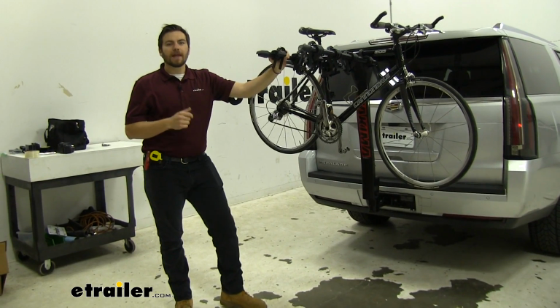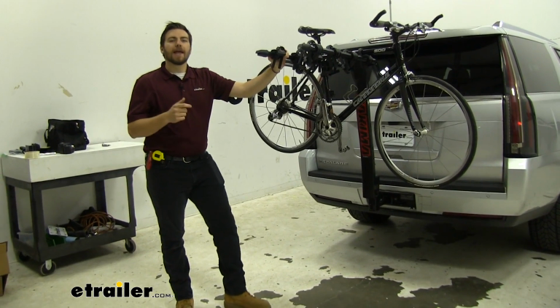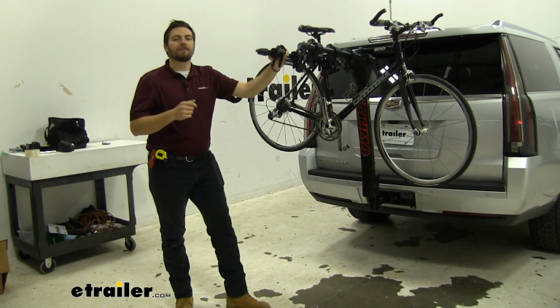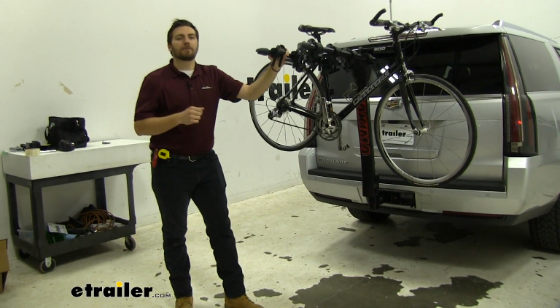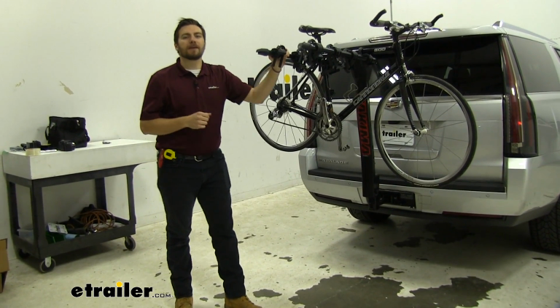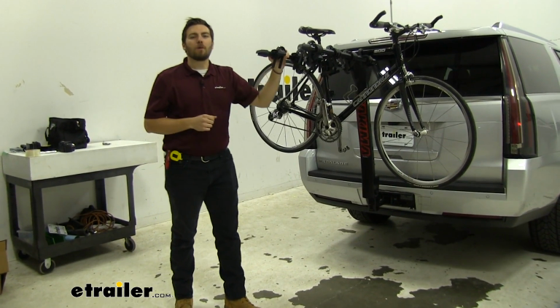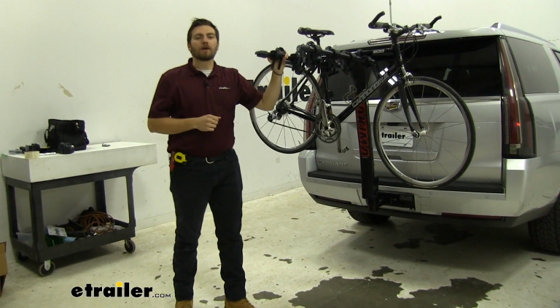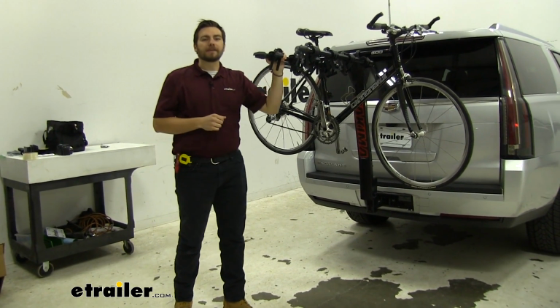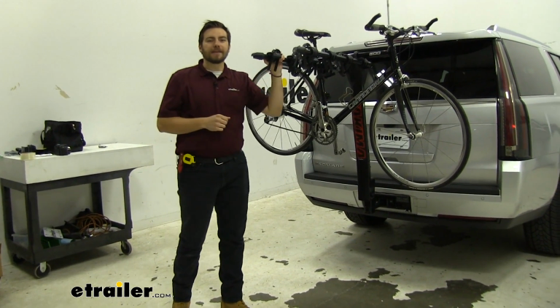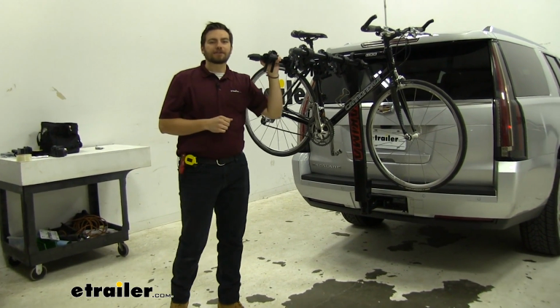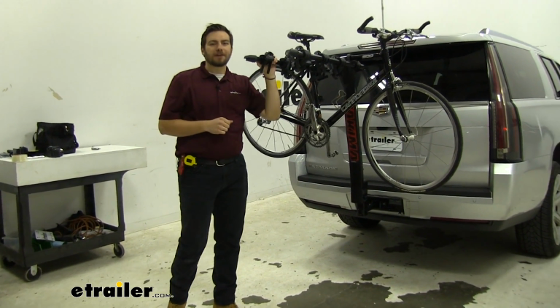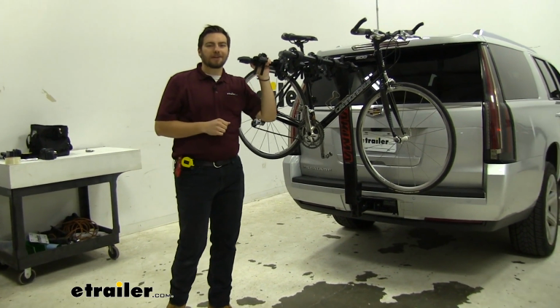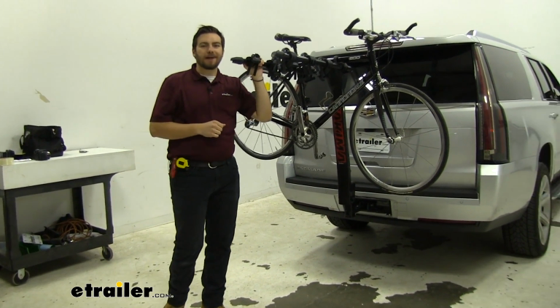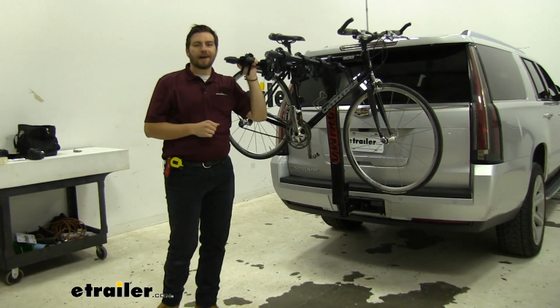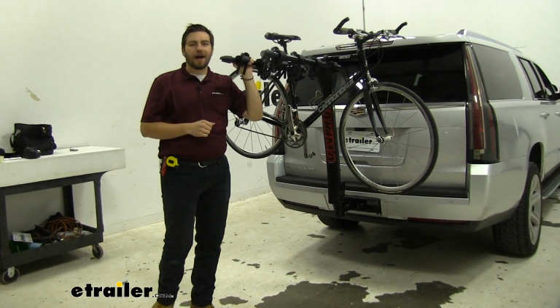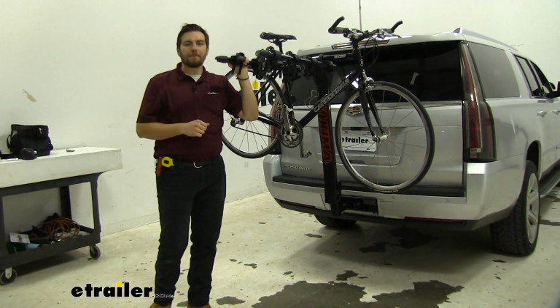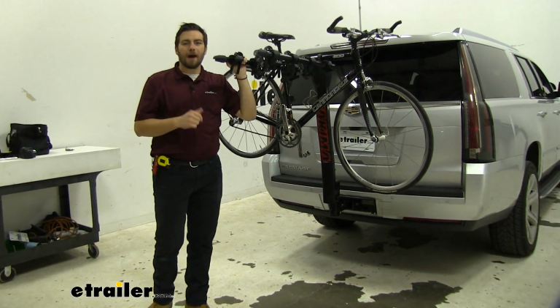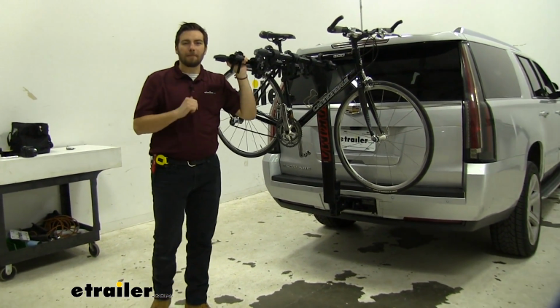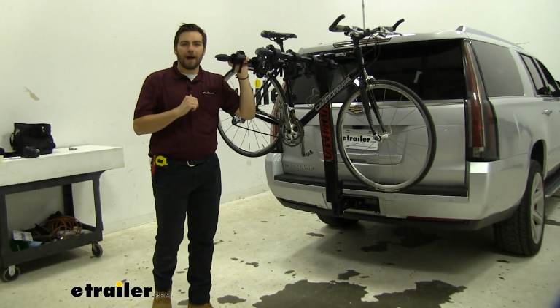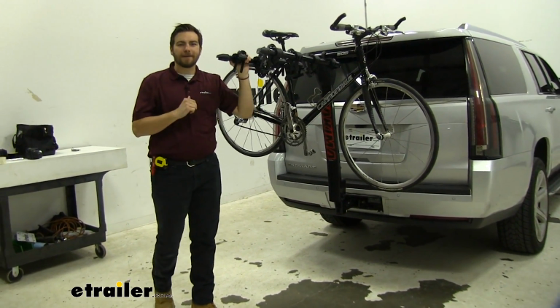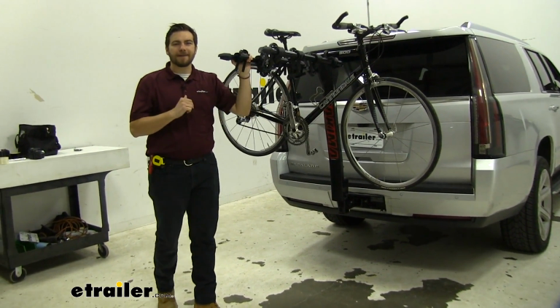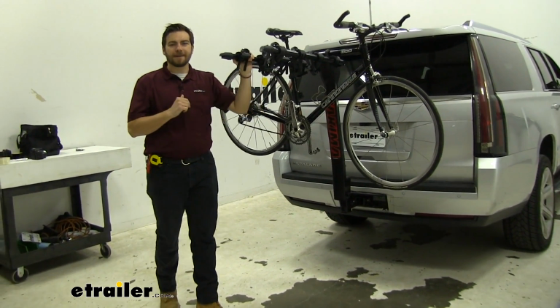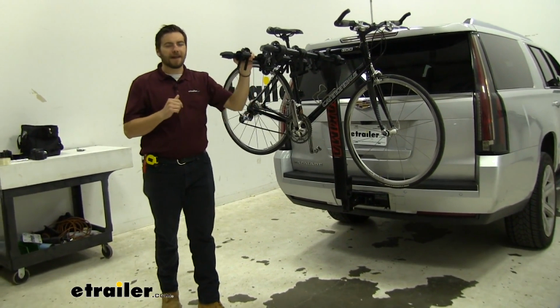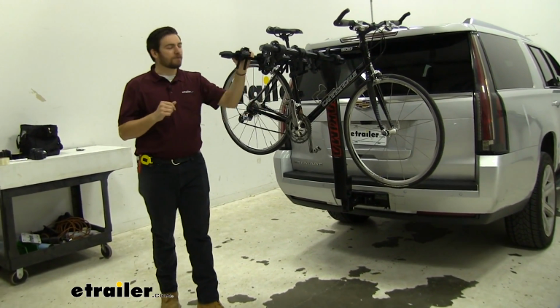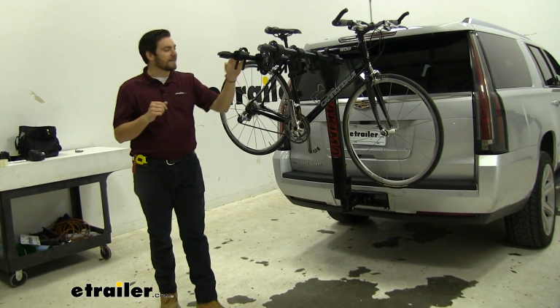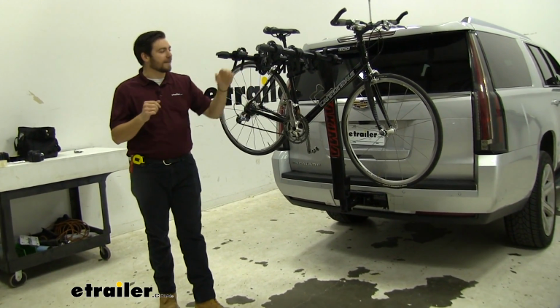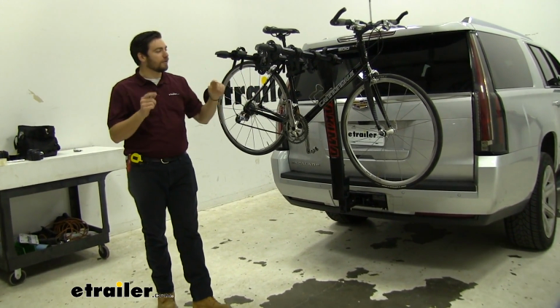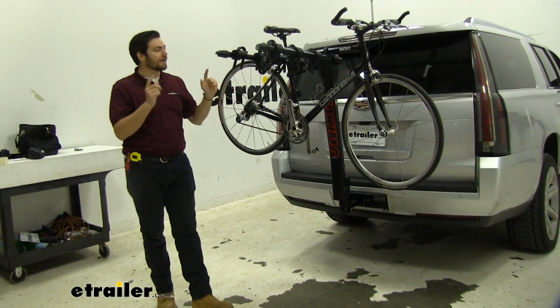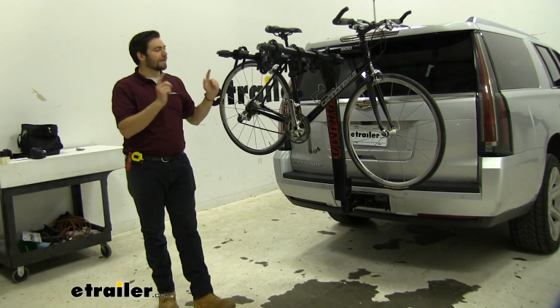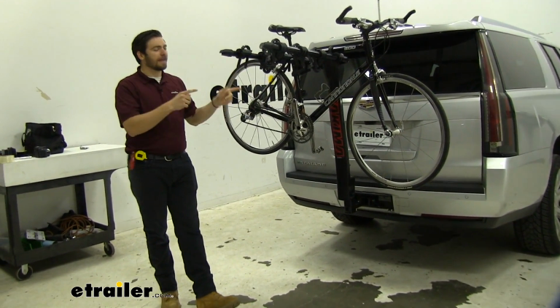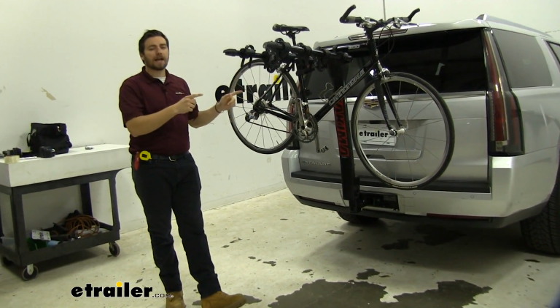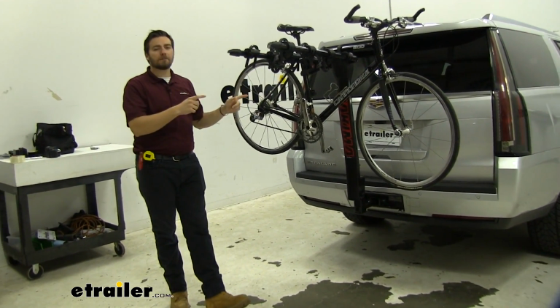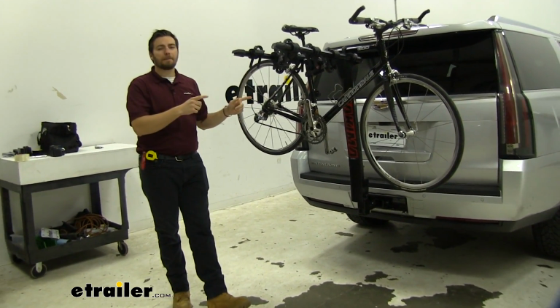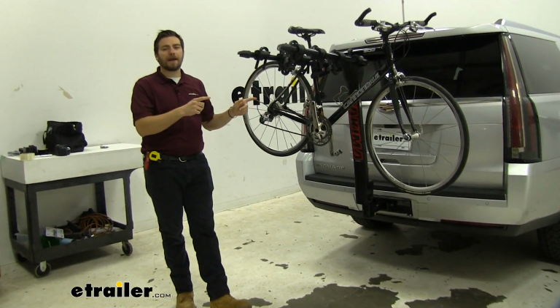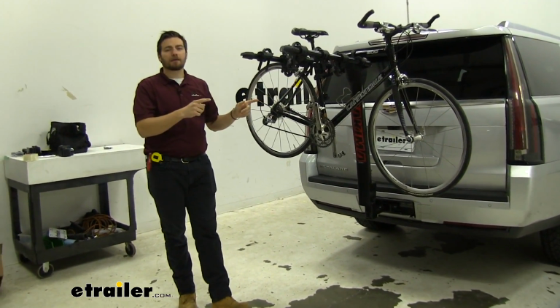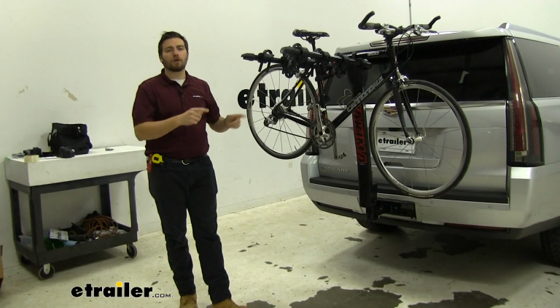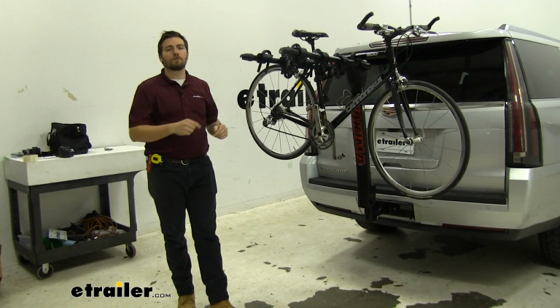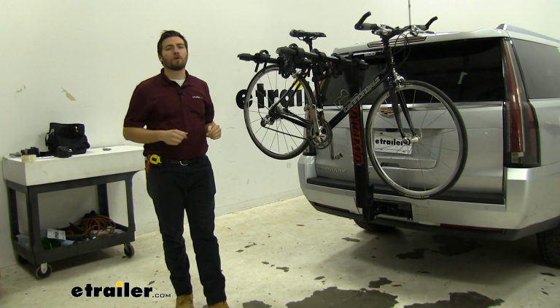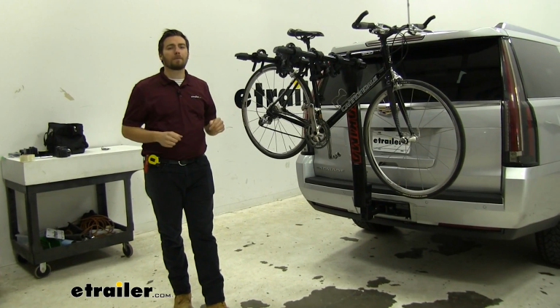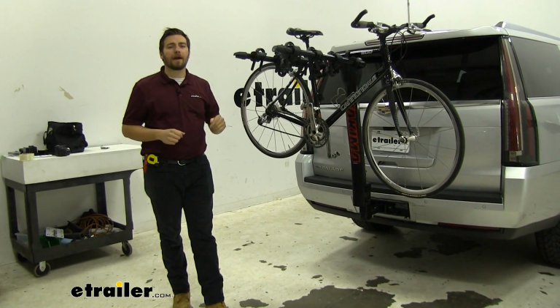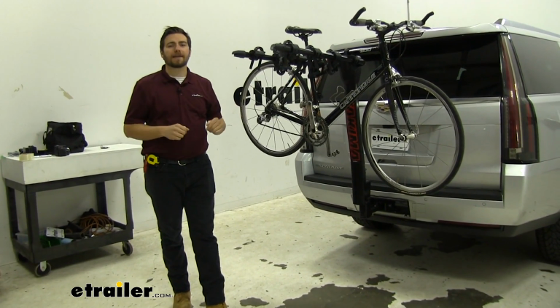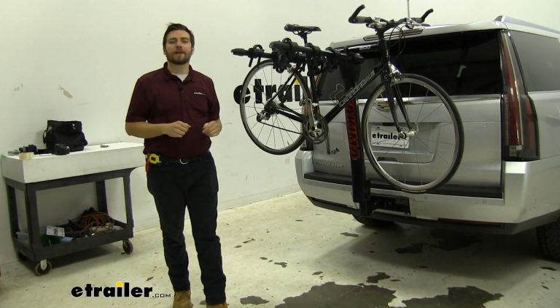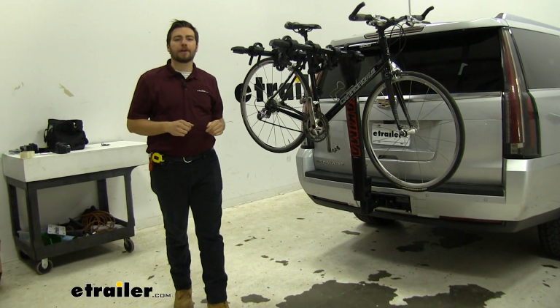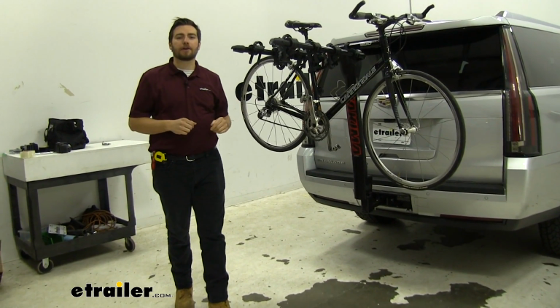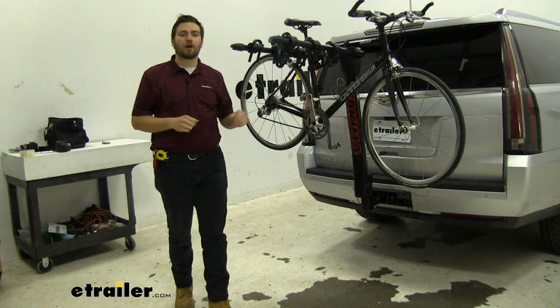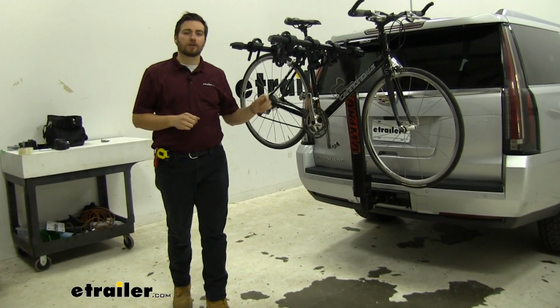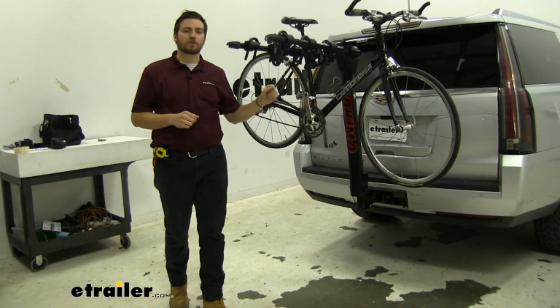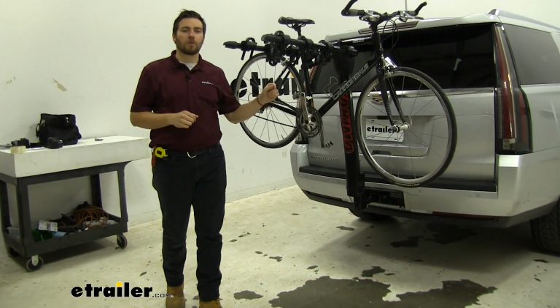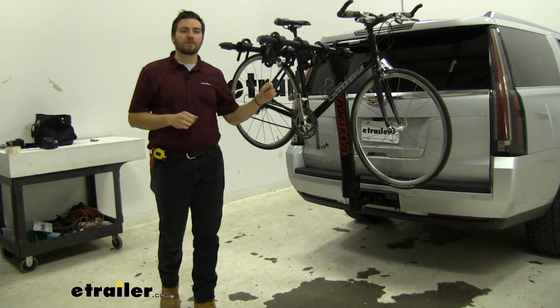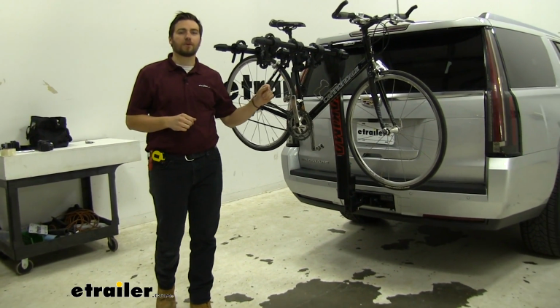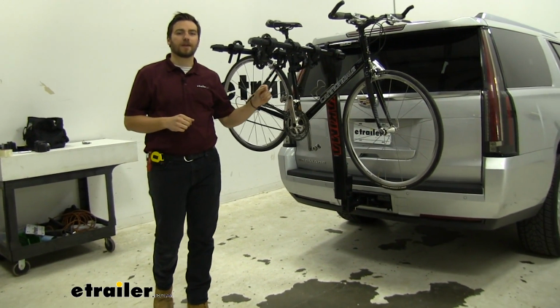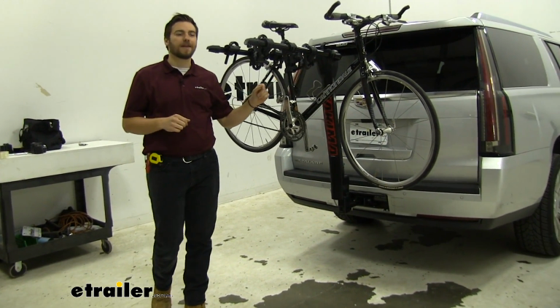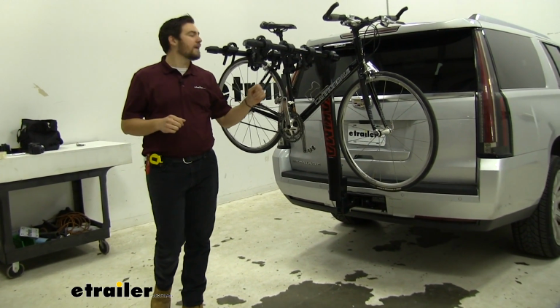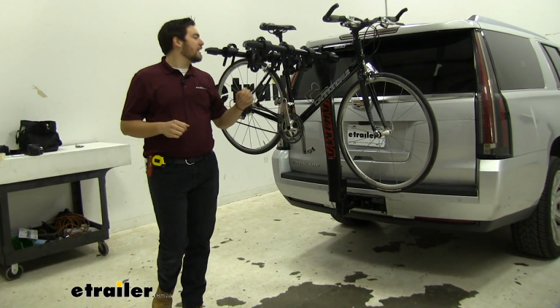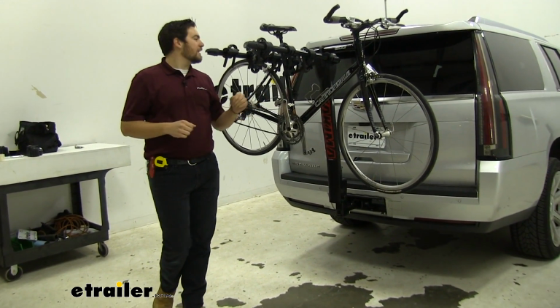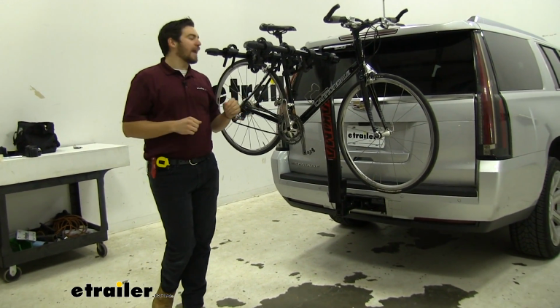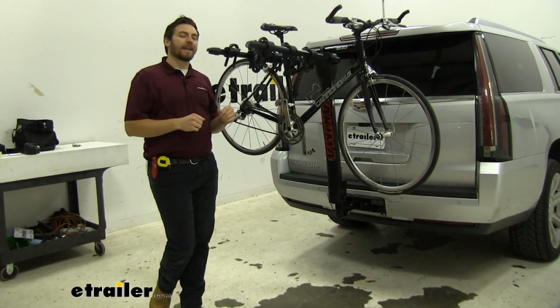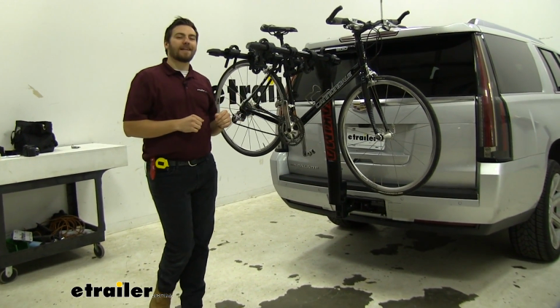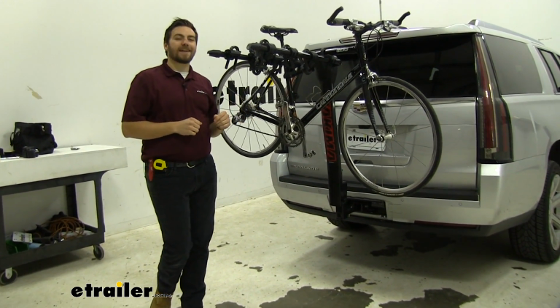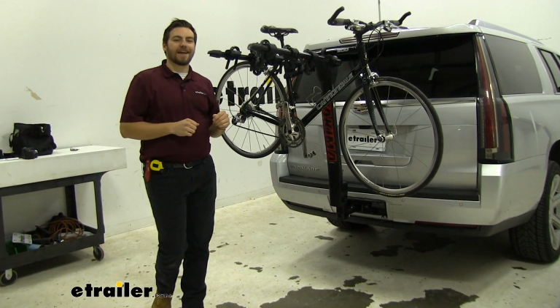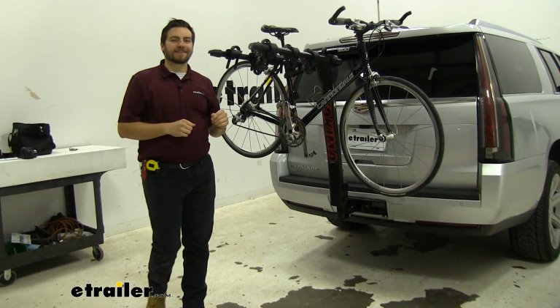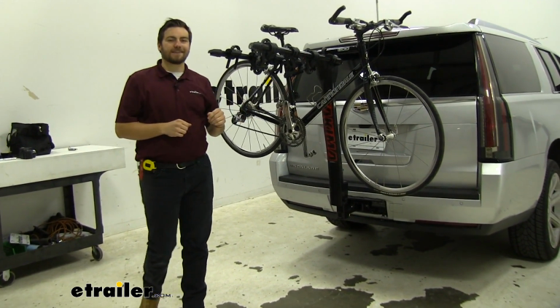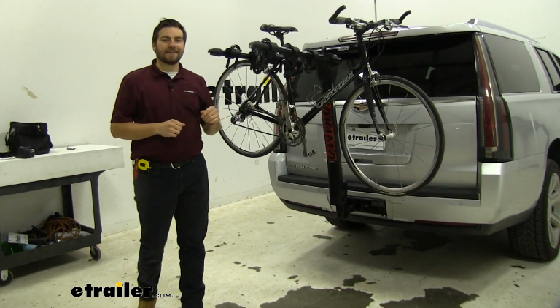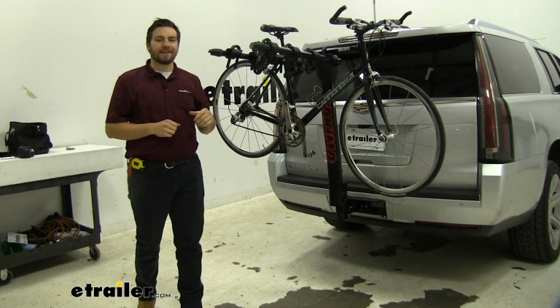Hey everybody, welcome to eTrailer.com. I'm Bobby, and today we're taking a look at the Yakima Backroad 4-Bike Carrier on our 2020 Cadillac Escalade.